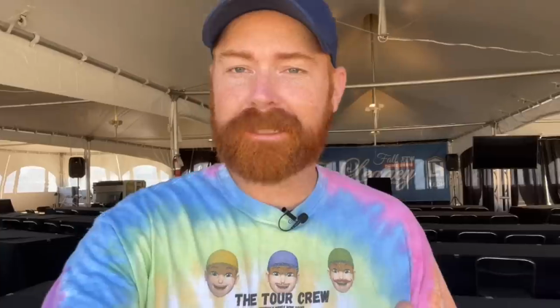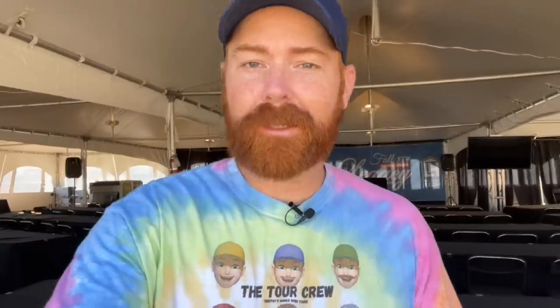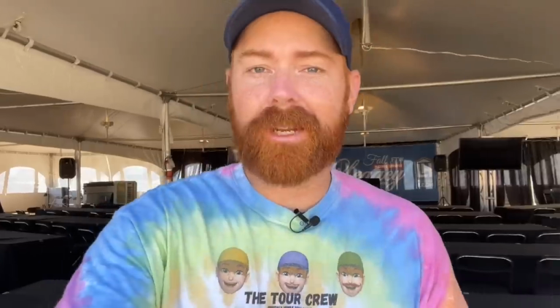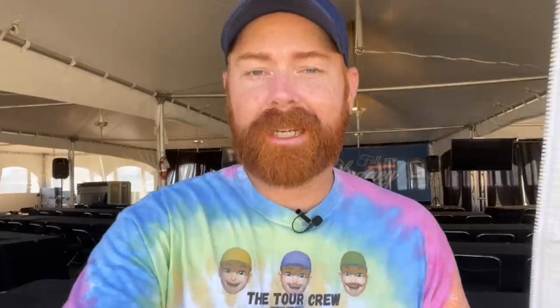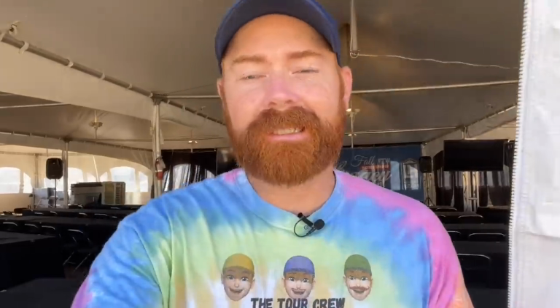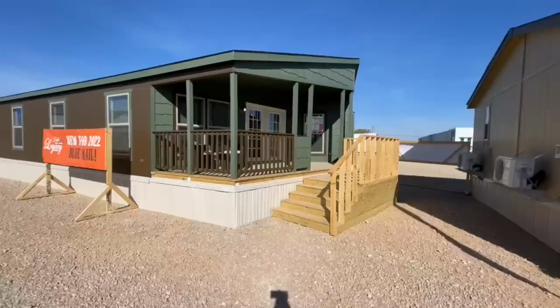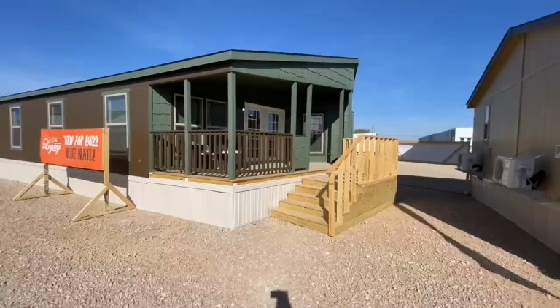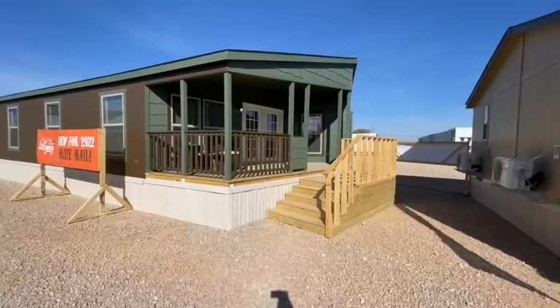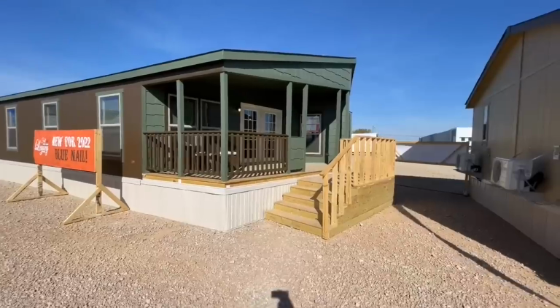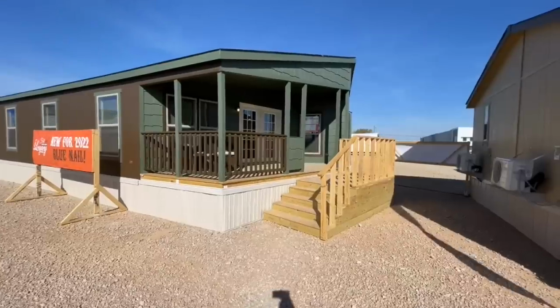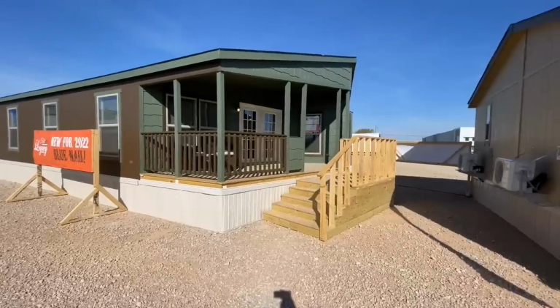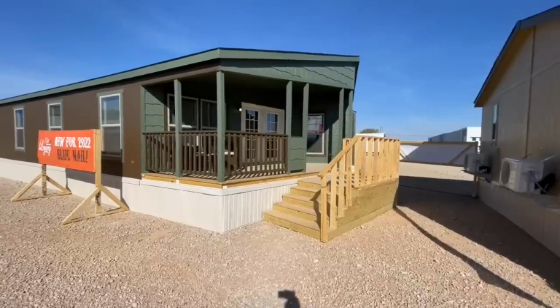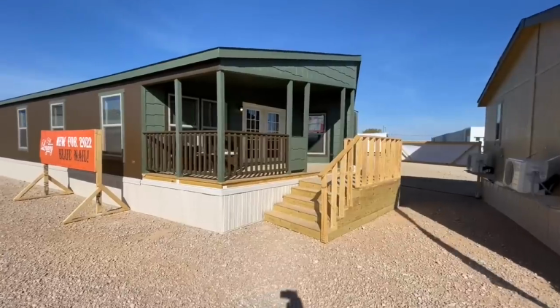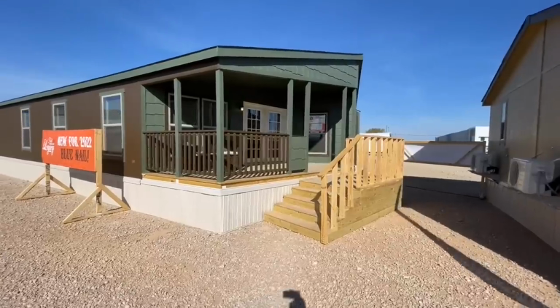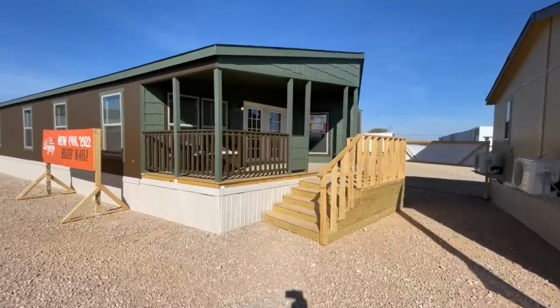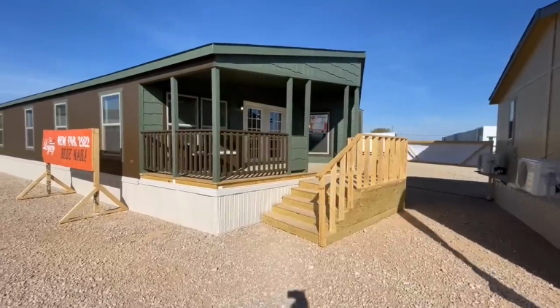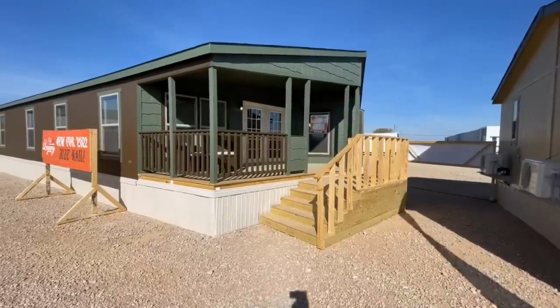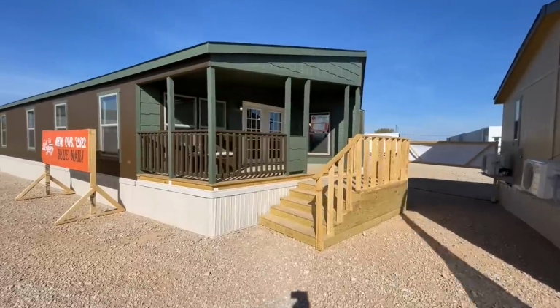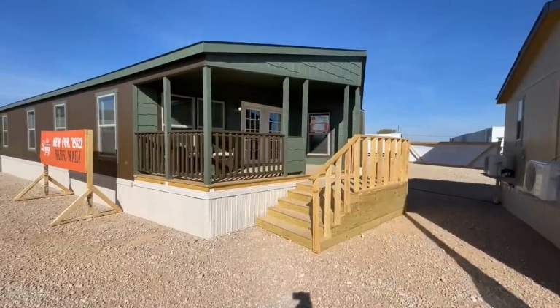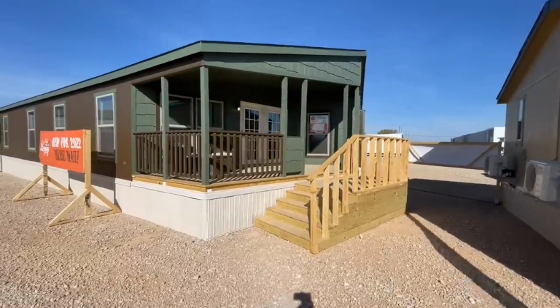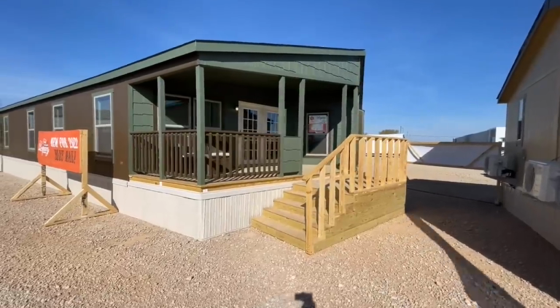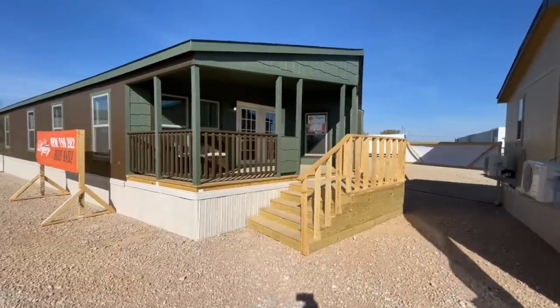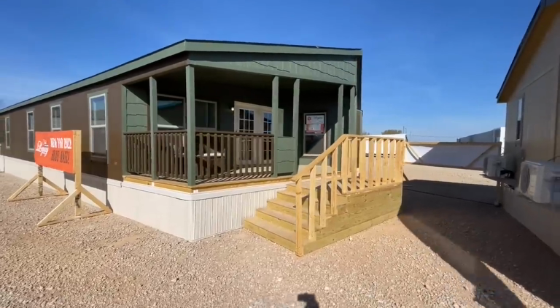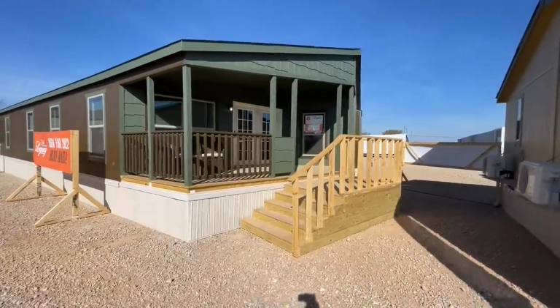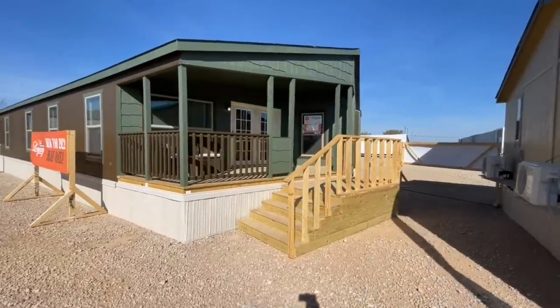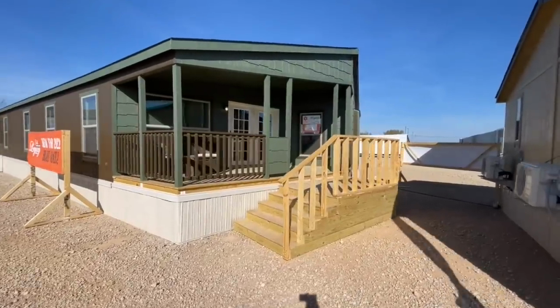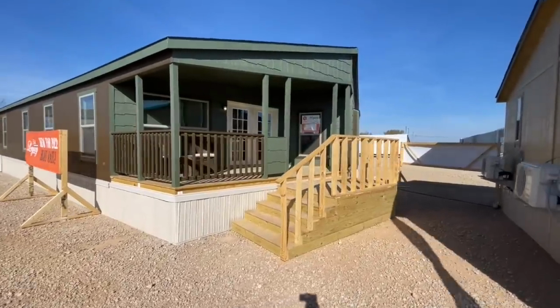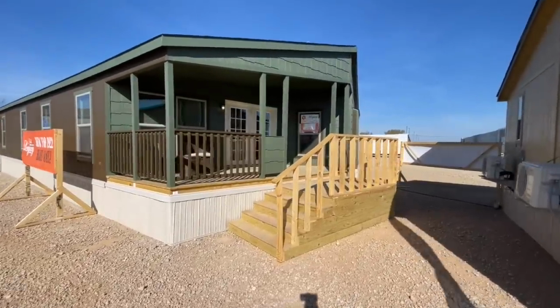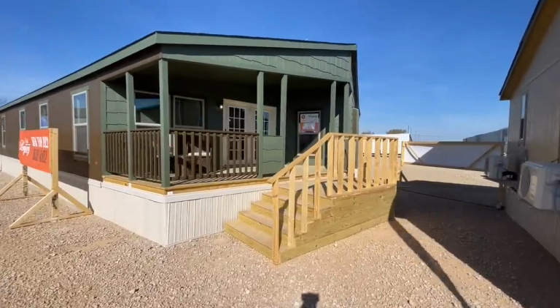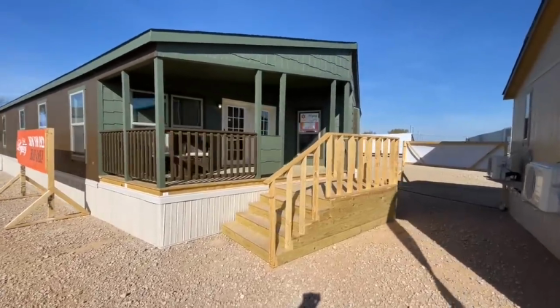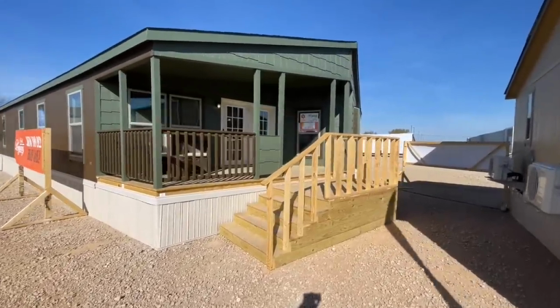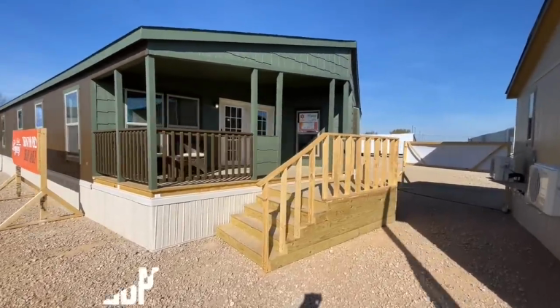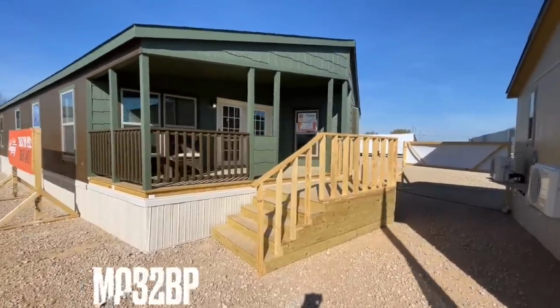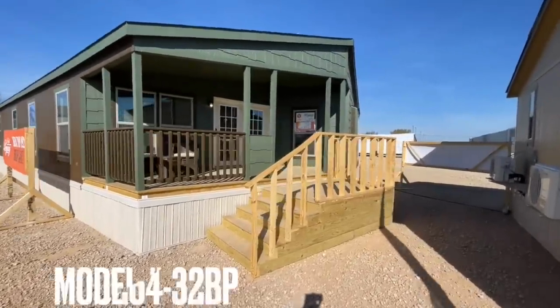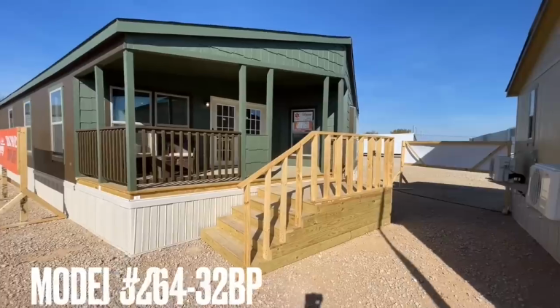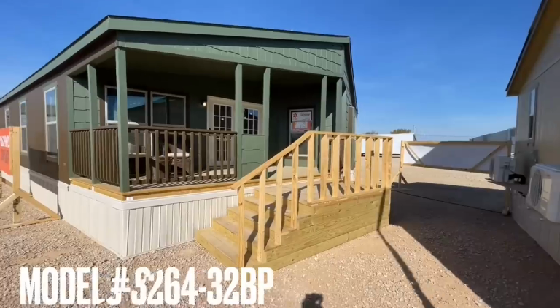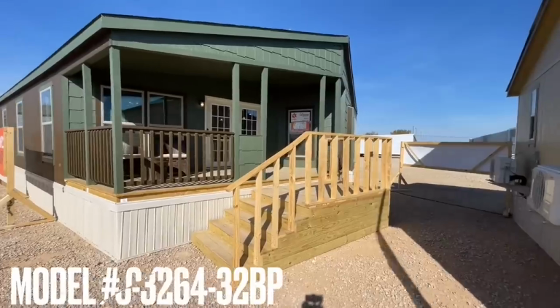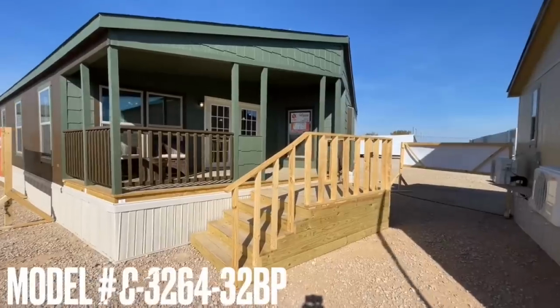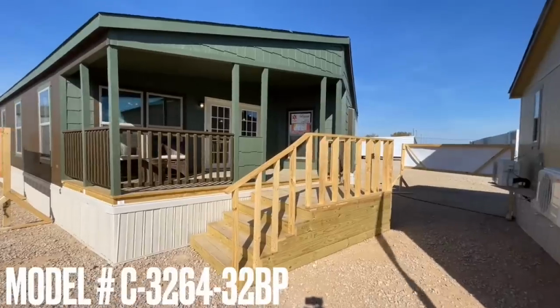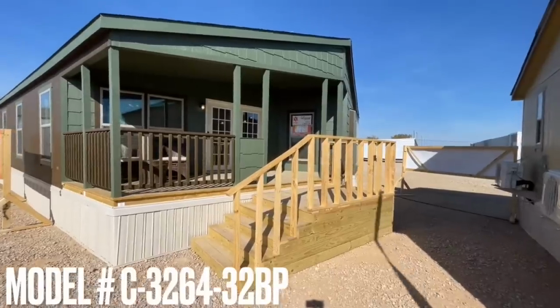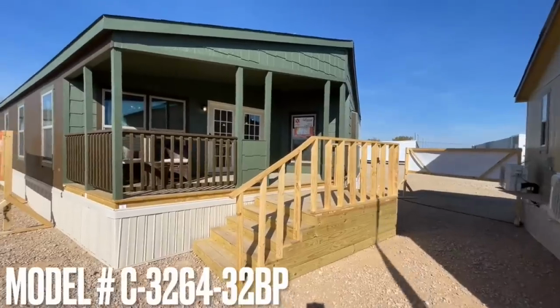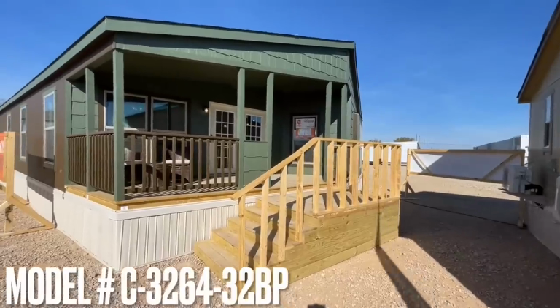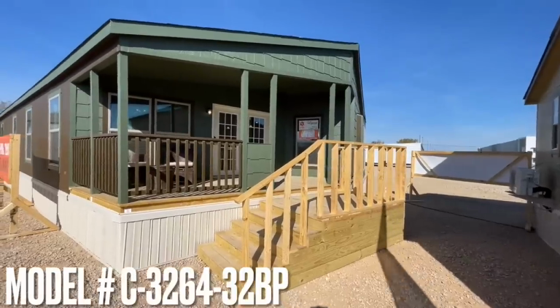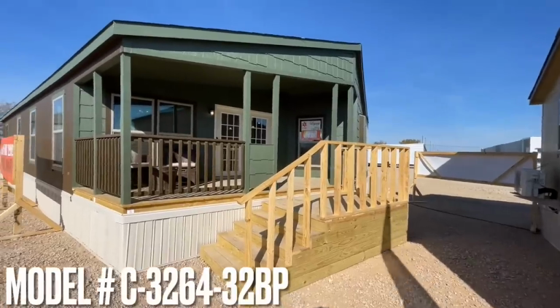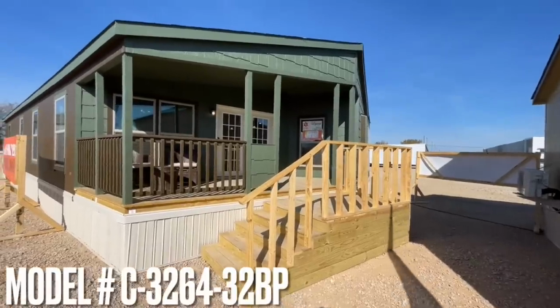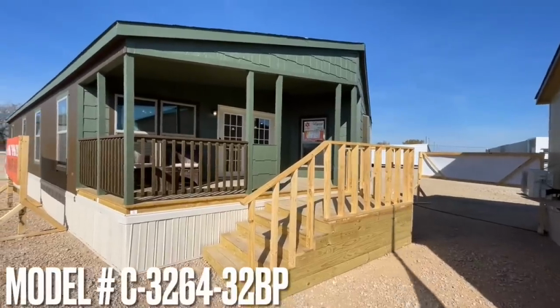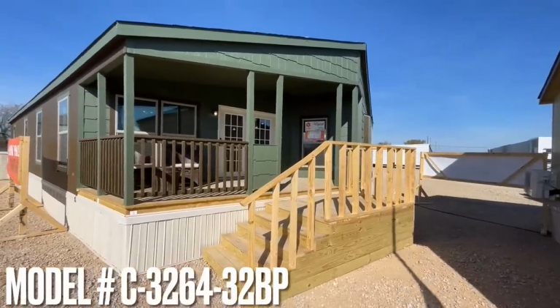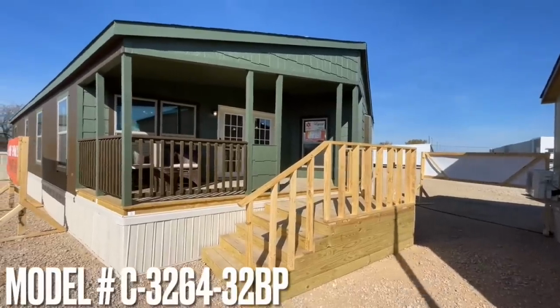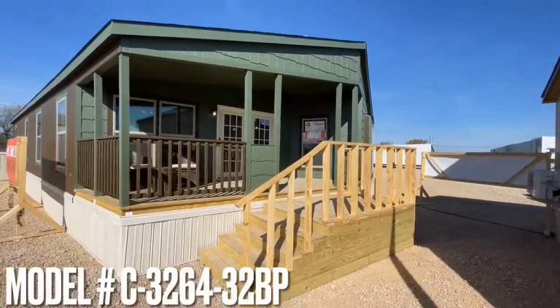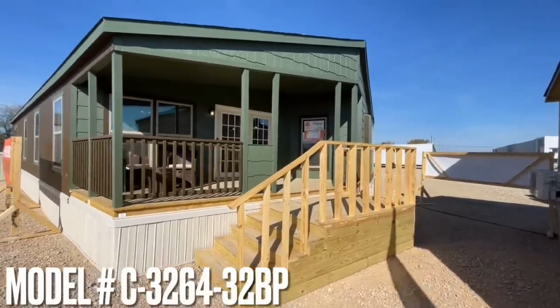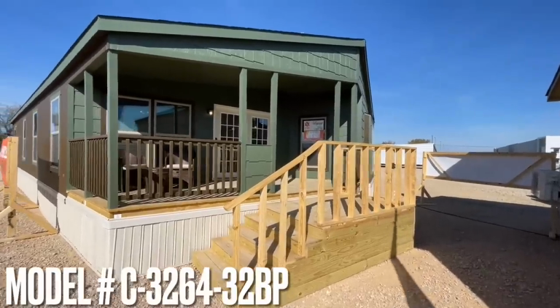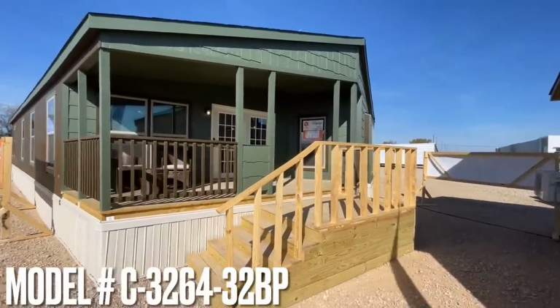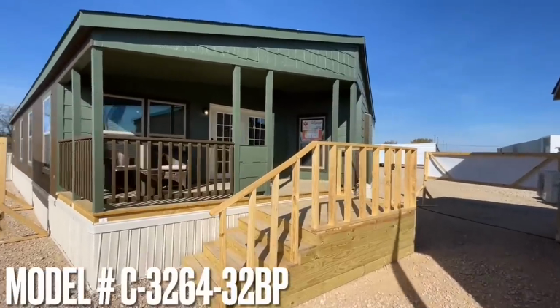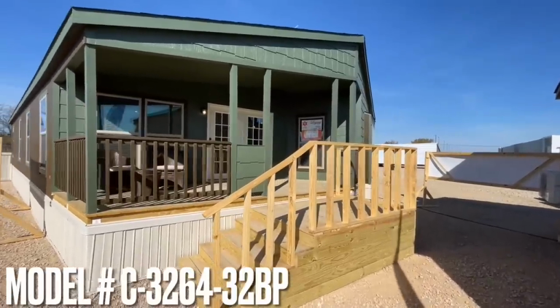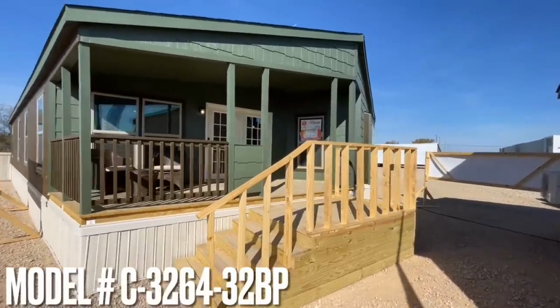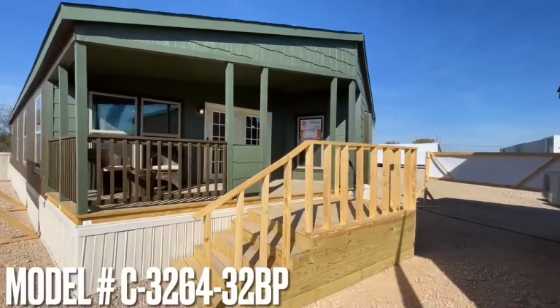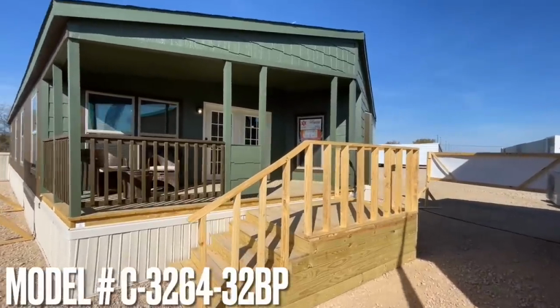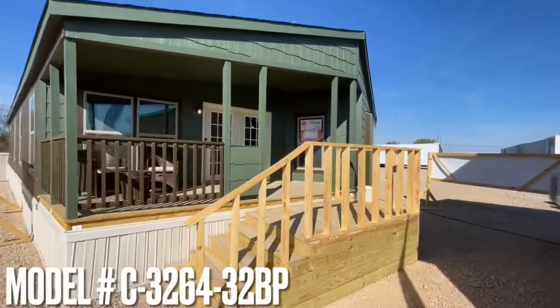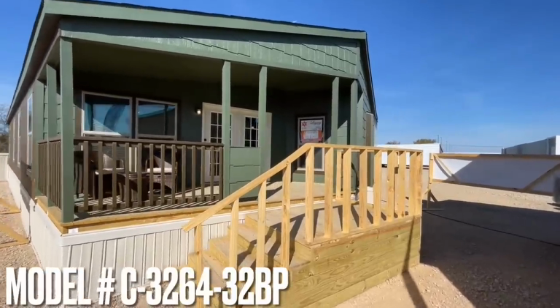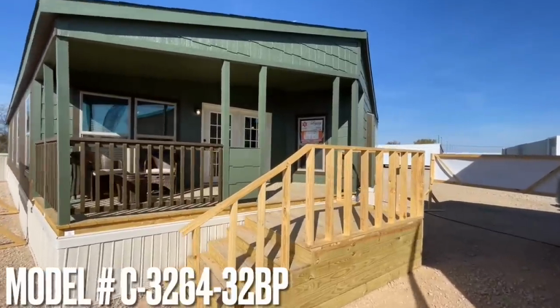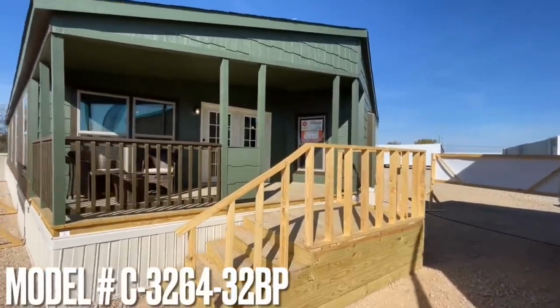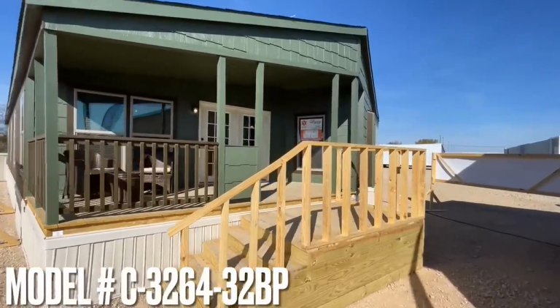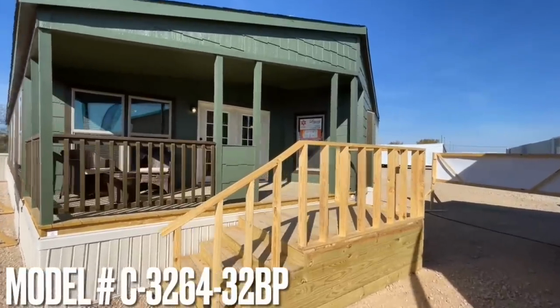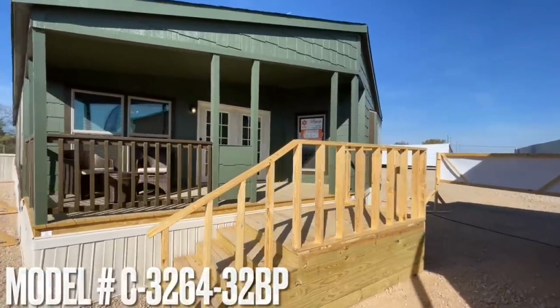What's going on guys? We are down in Fort Worth, Texas at the Legacy Home Show. The show ended yesterday, so I got full access.